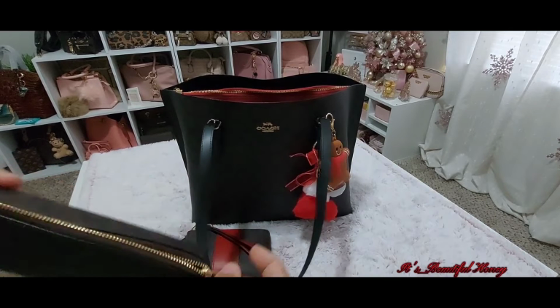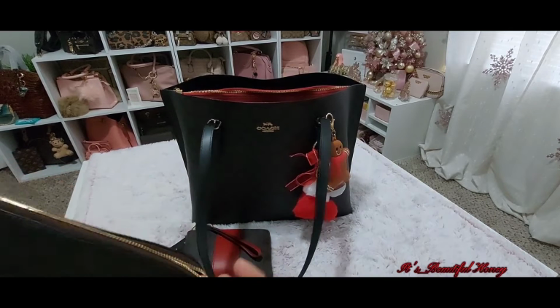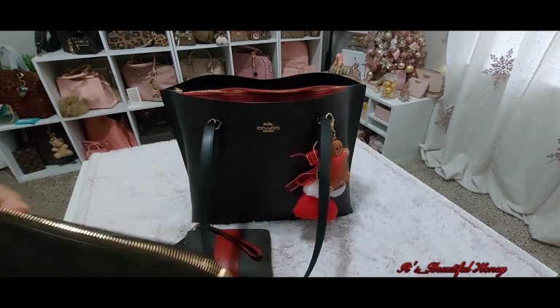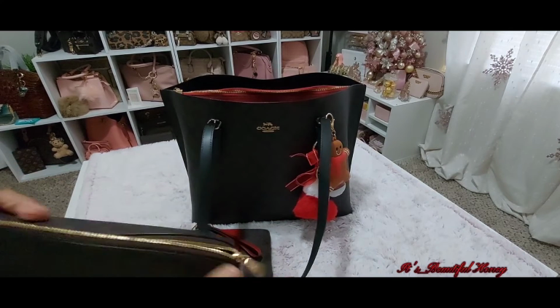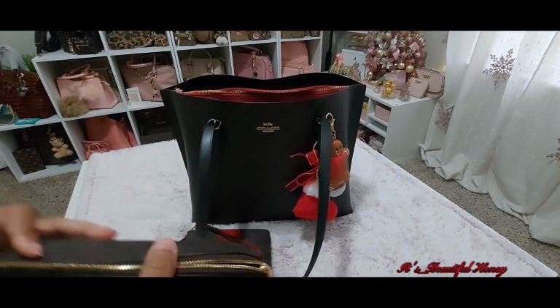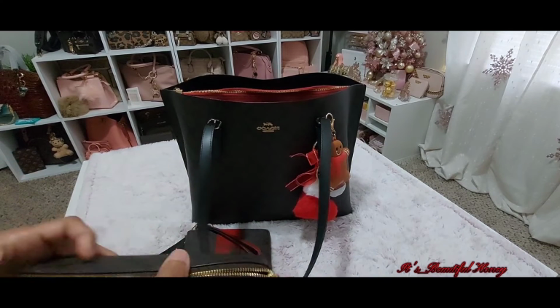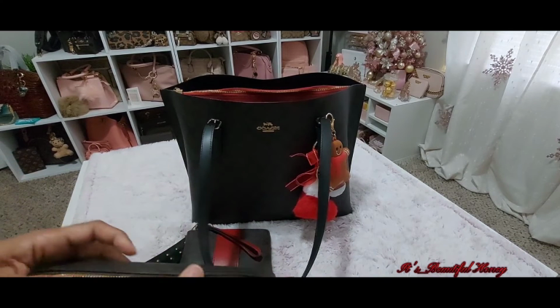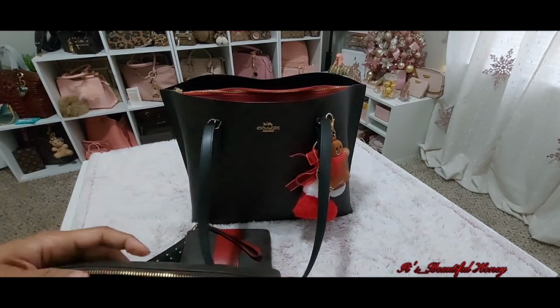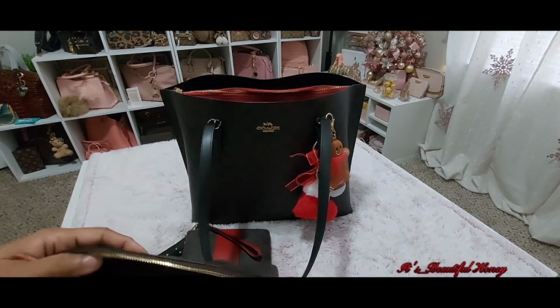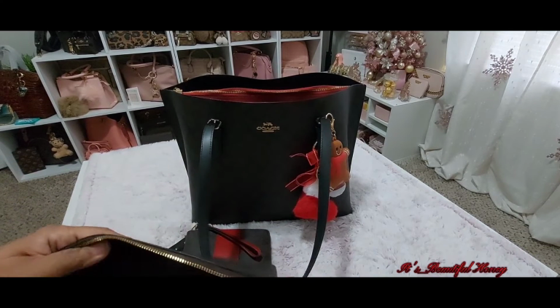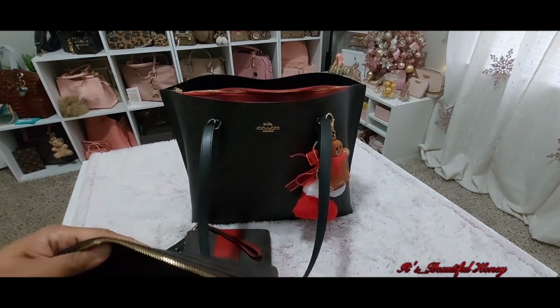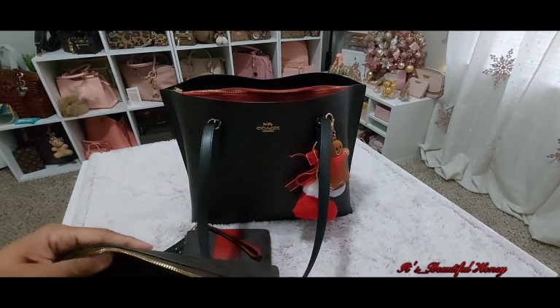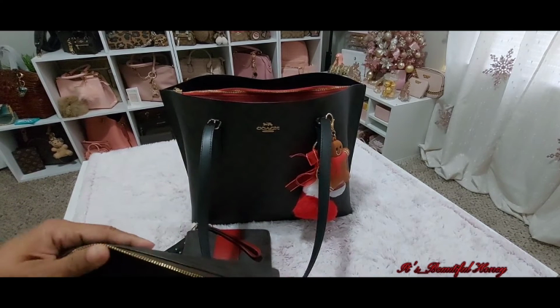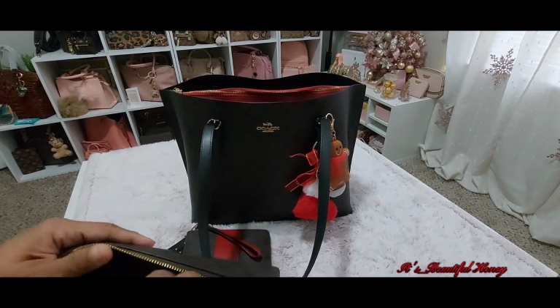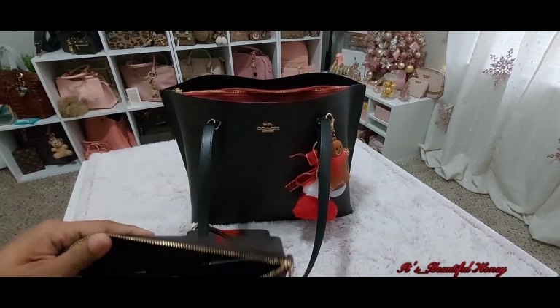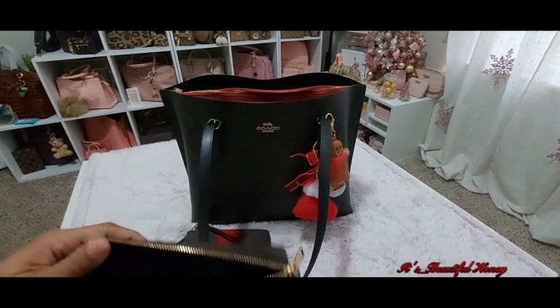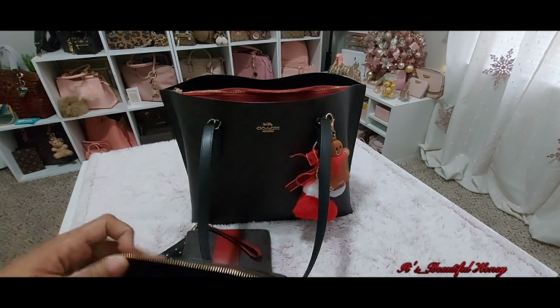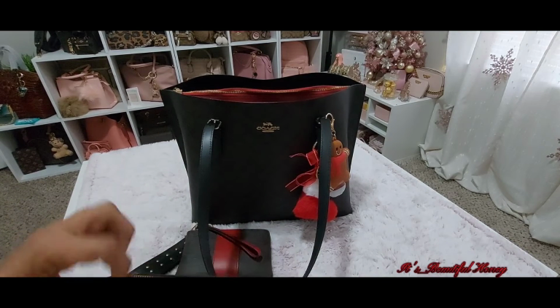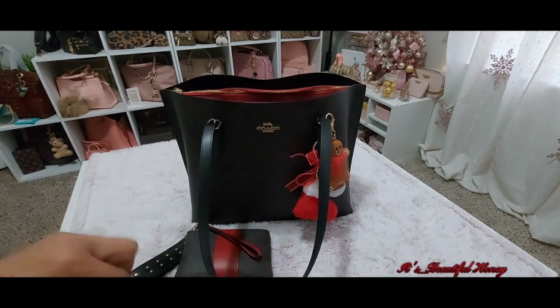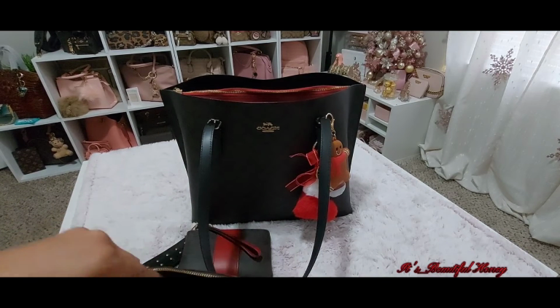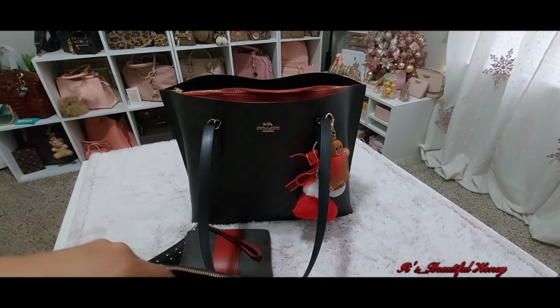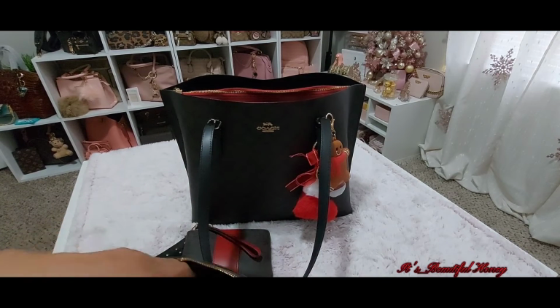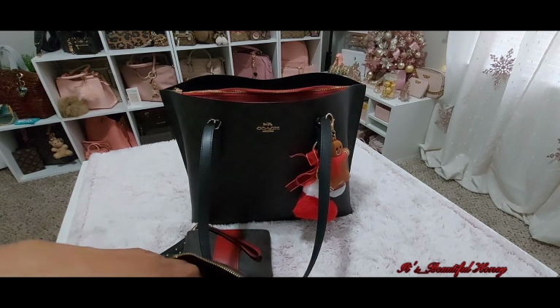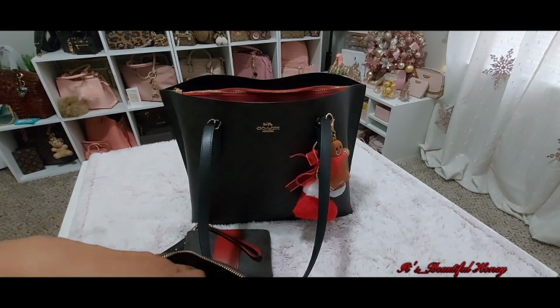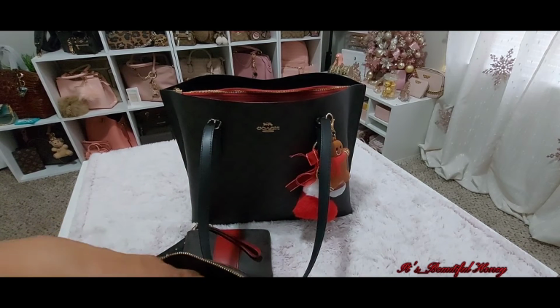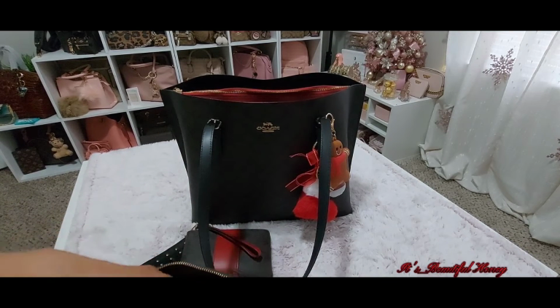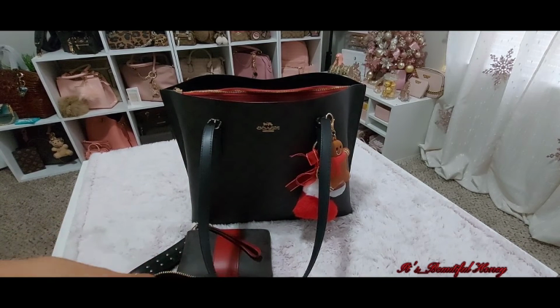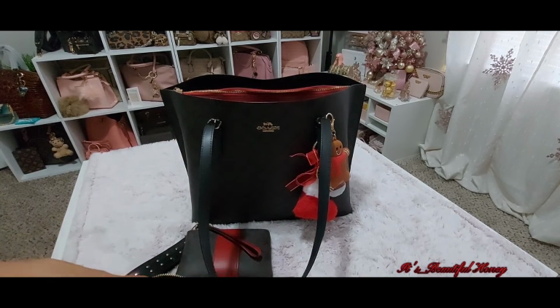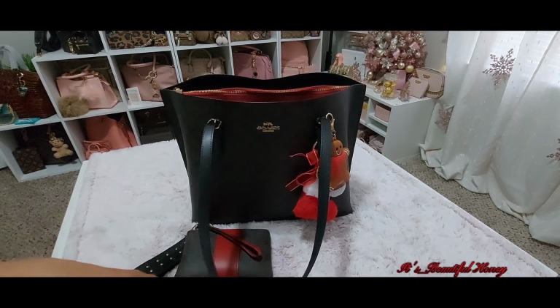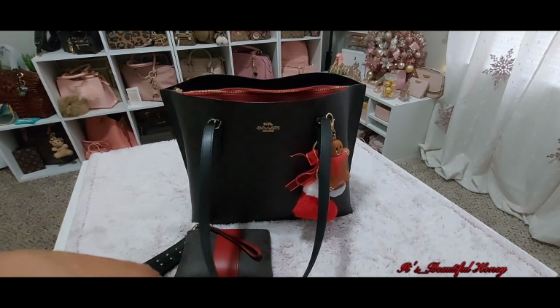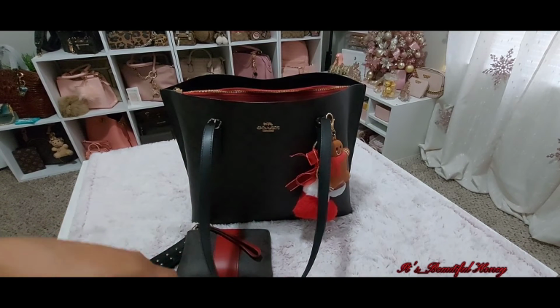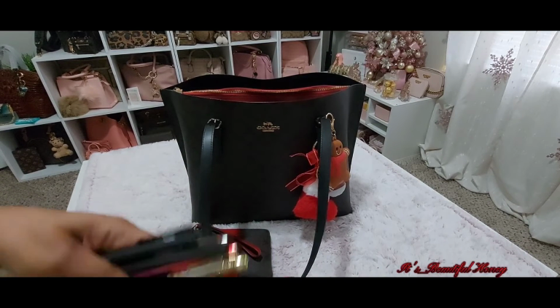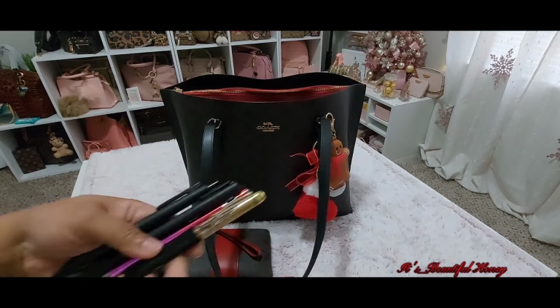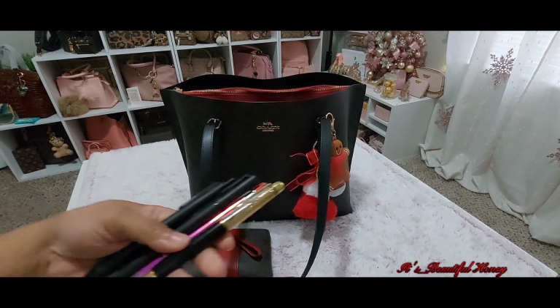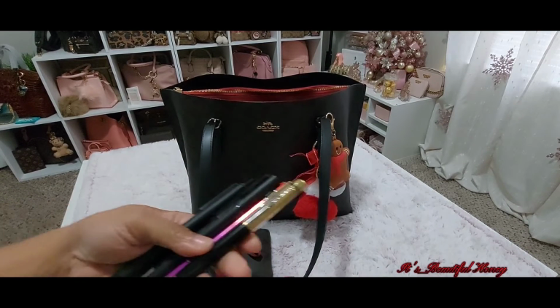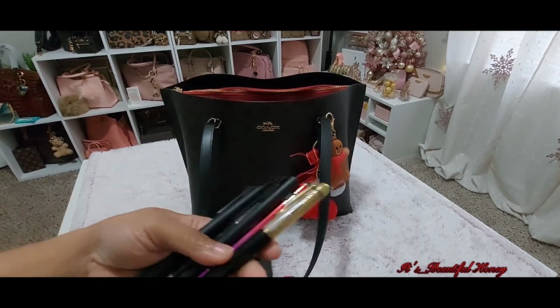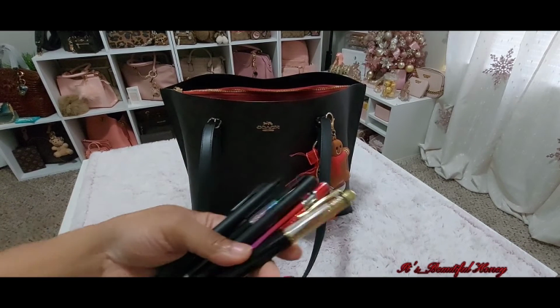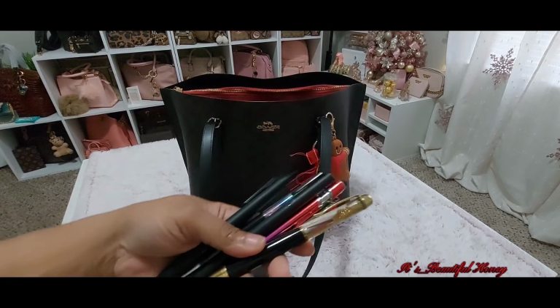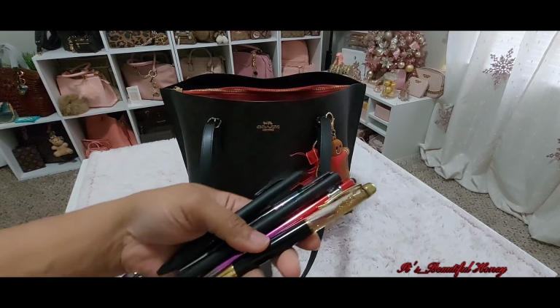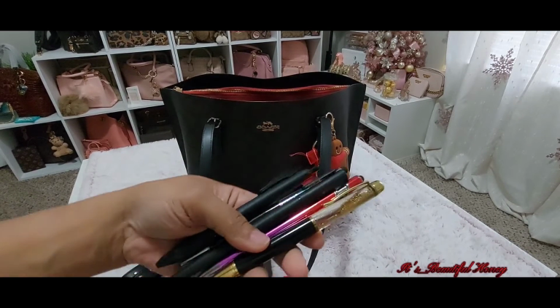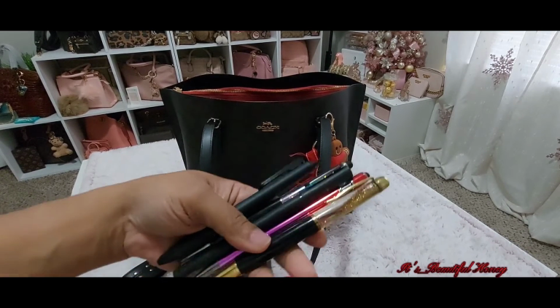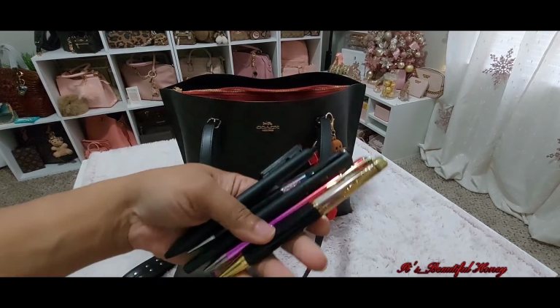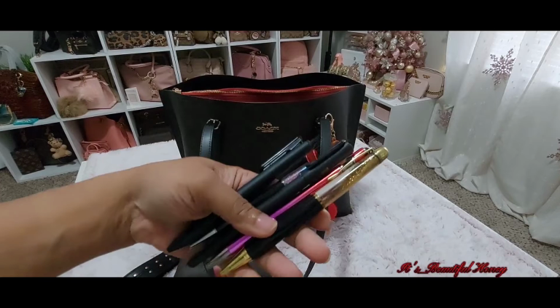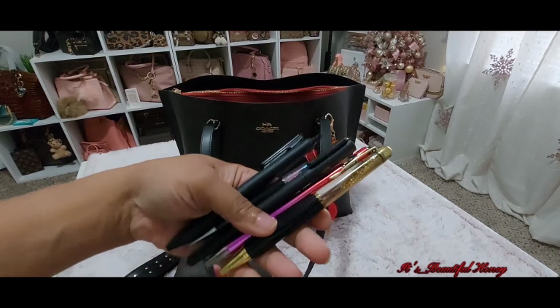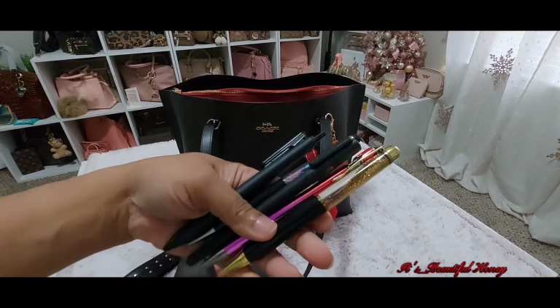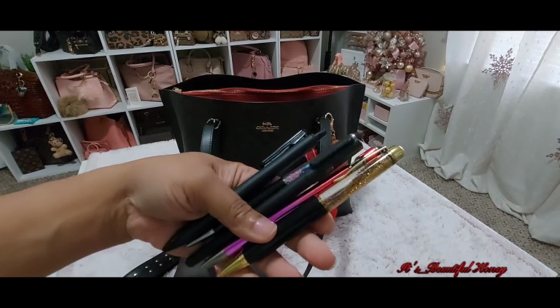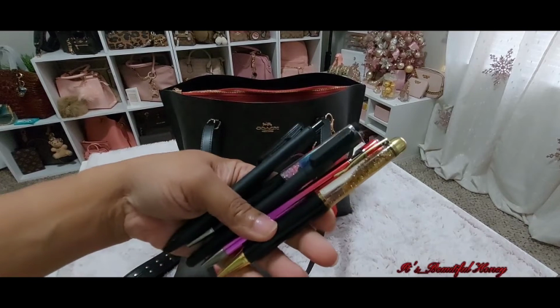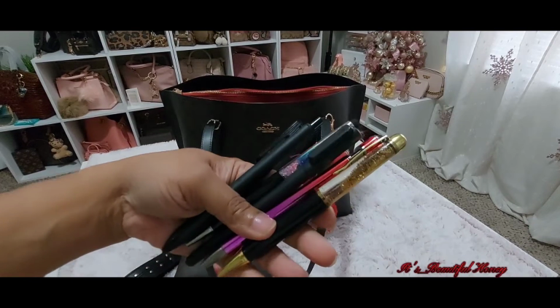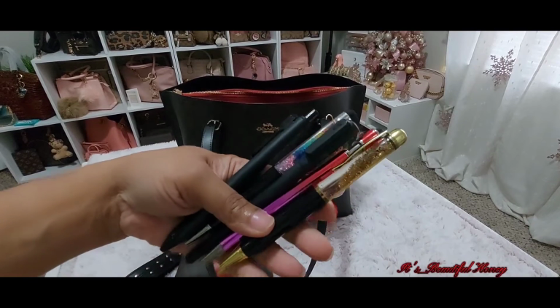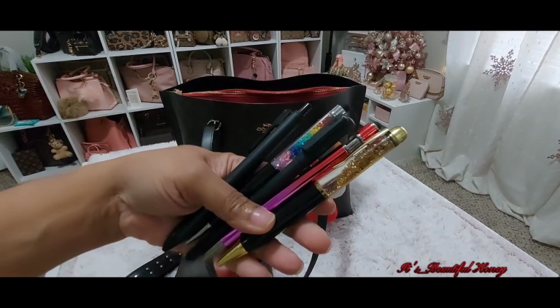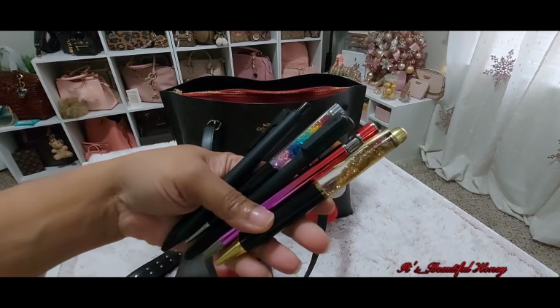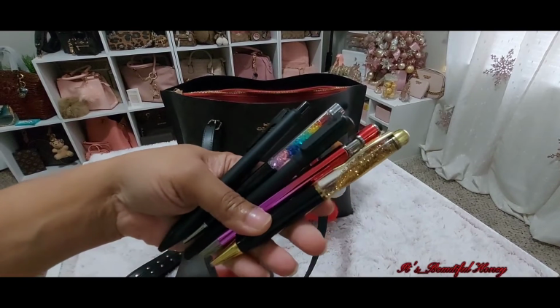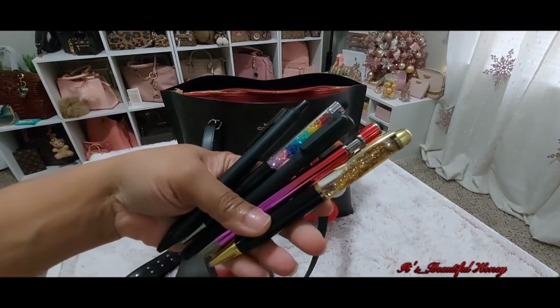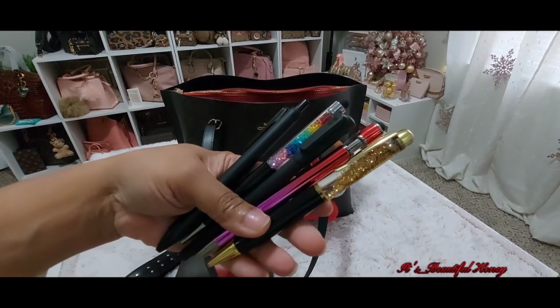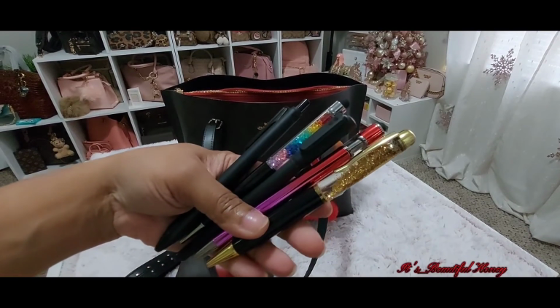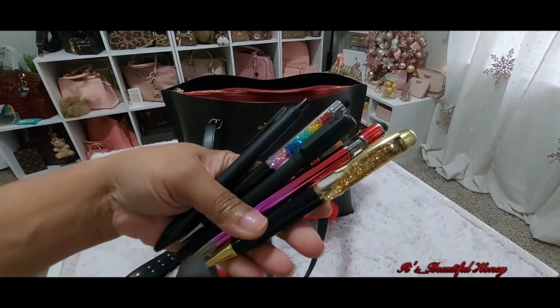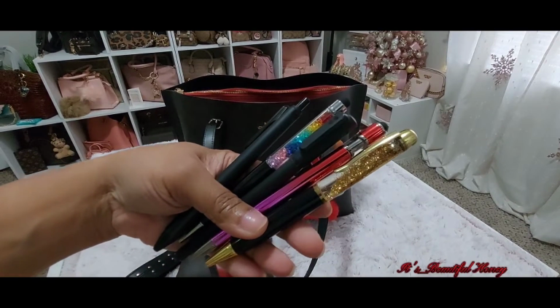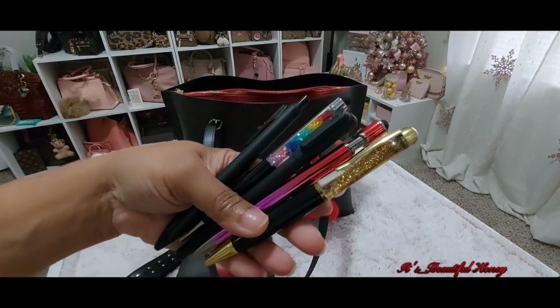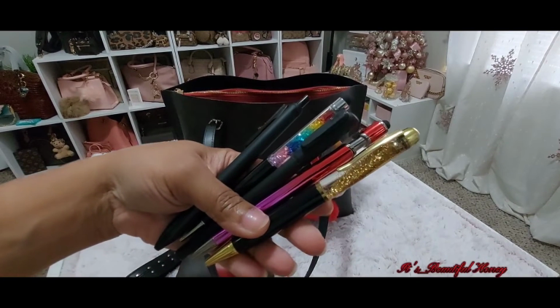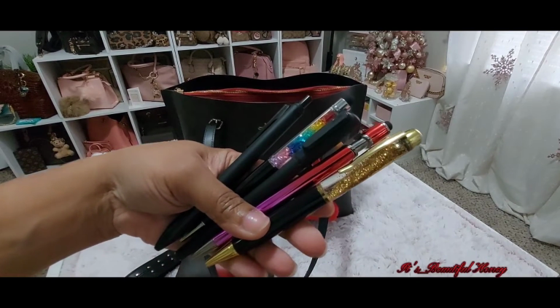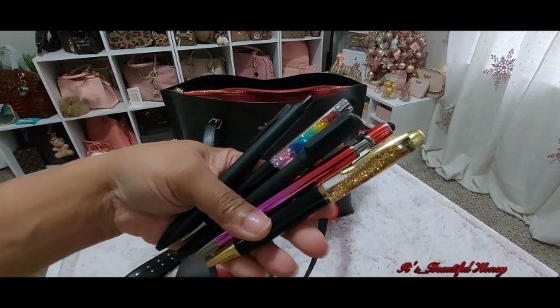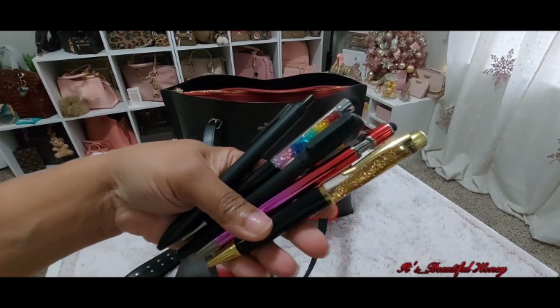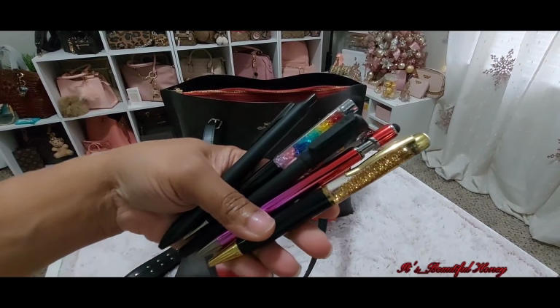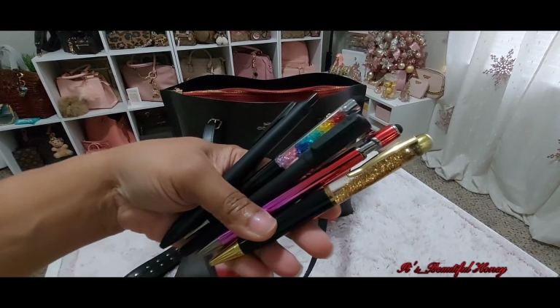I also have my little Coach pencil pouch, and in it I just have a few ink pens. You've seen all these pens before, and of course I have my favorite up front.